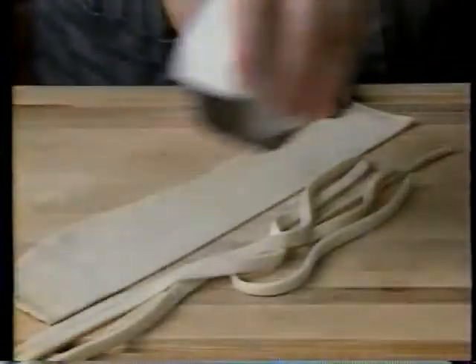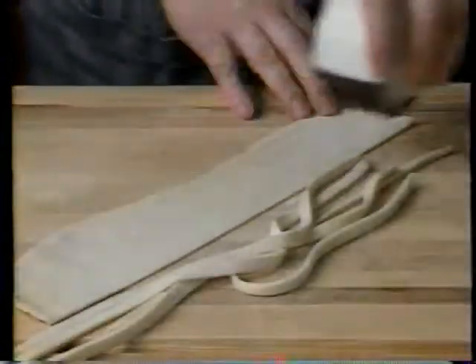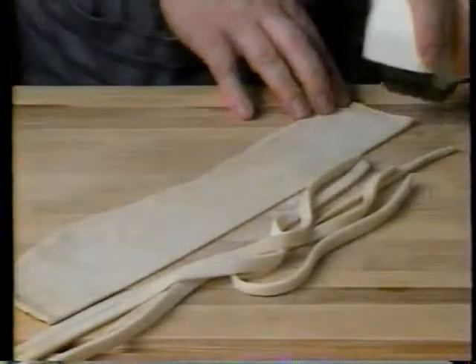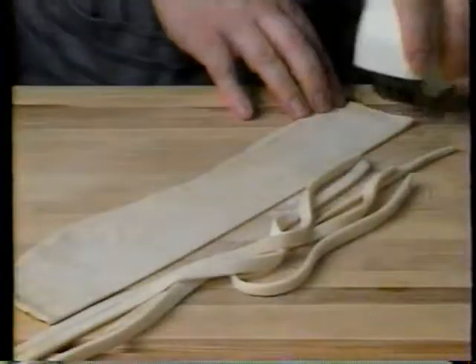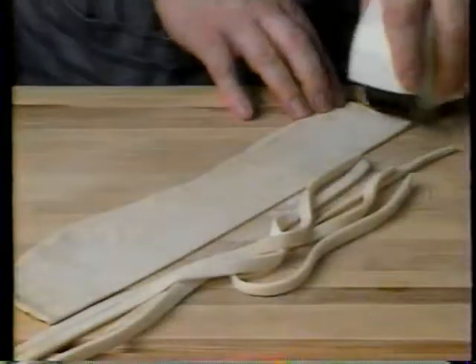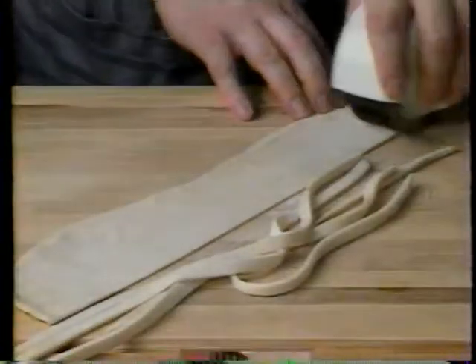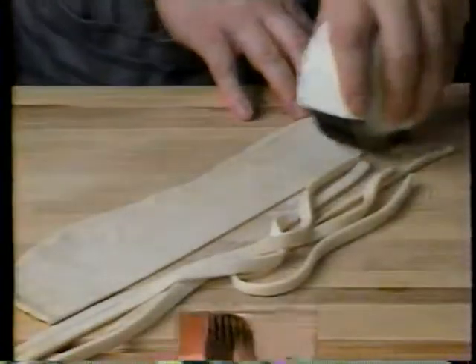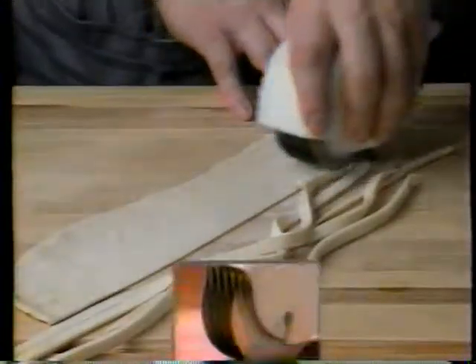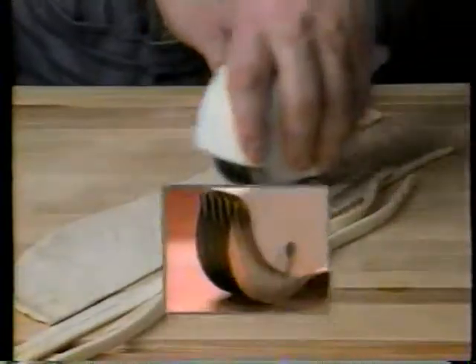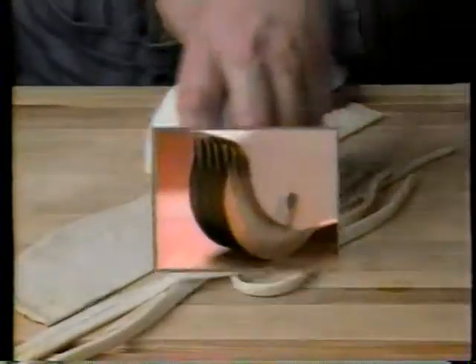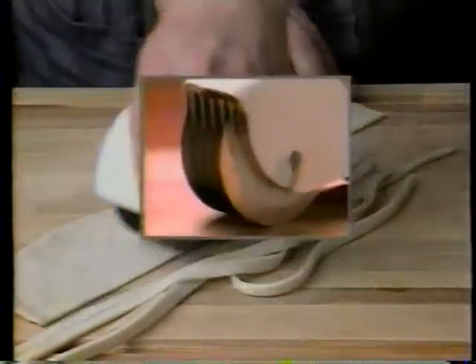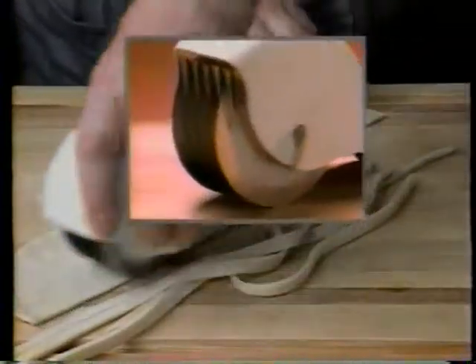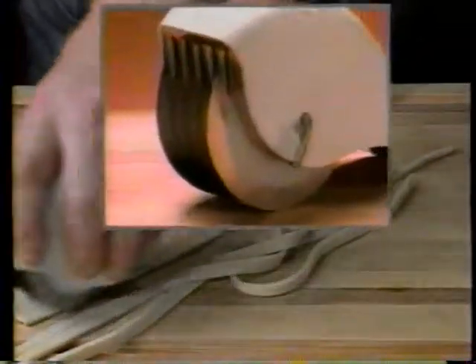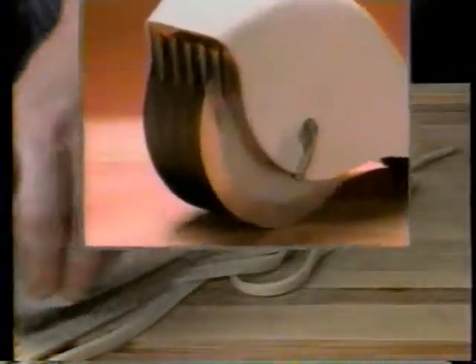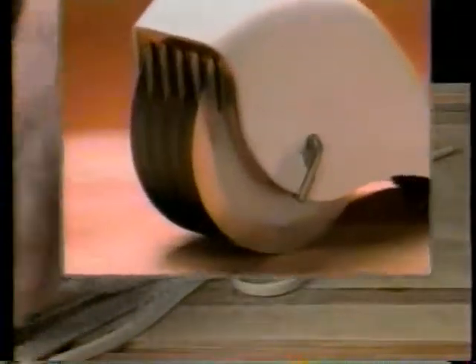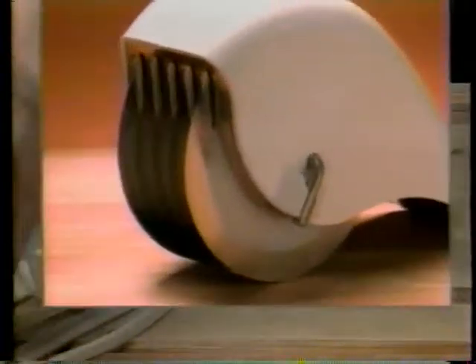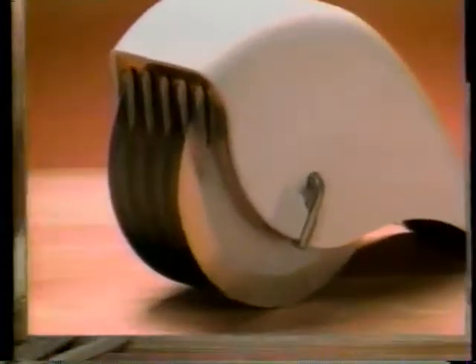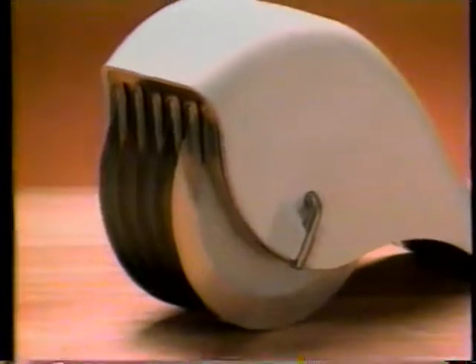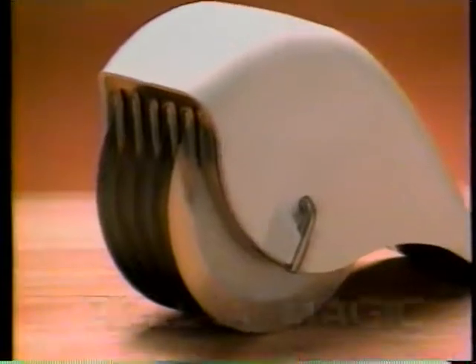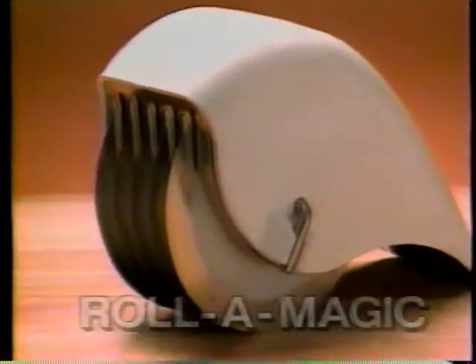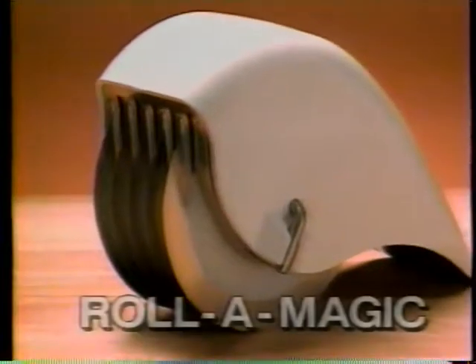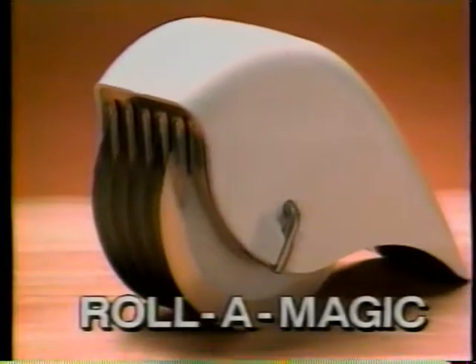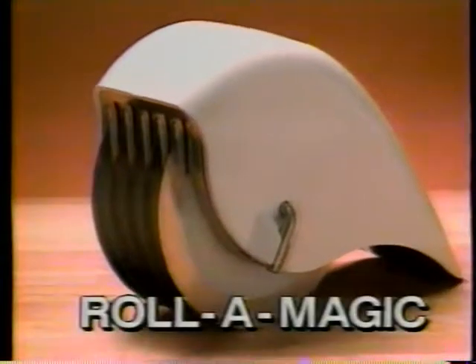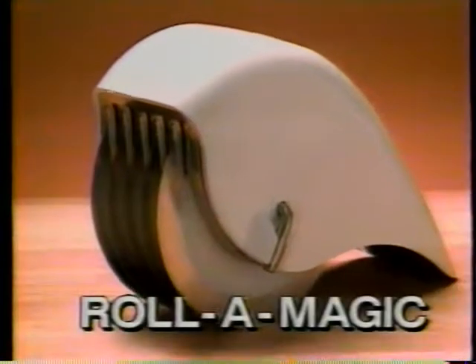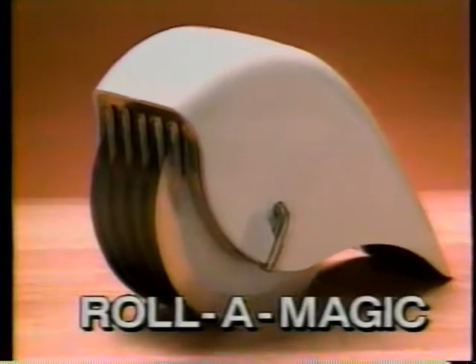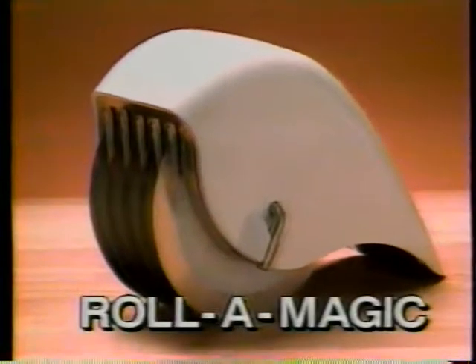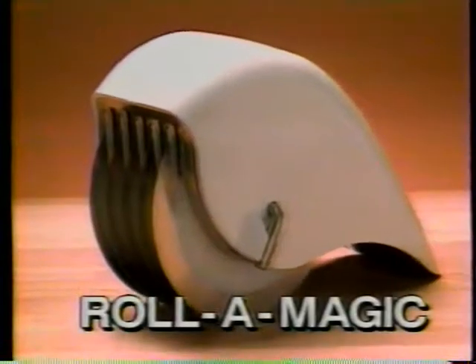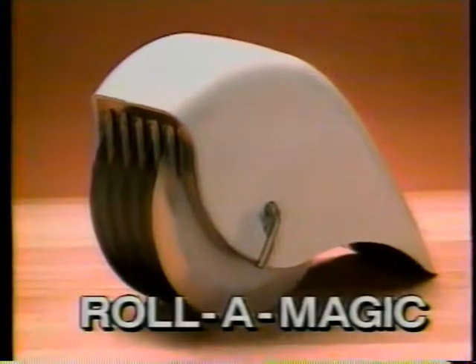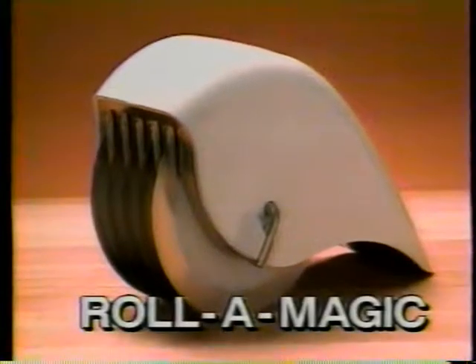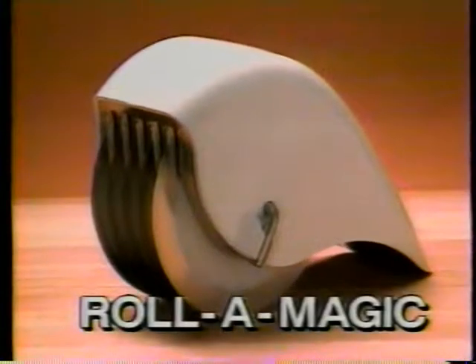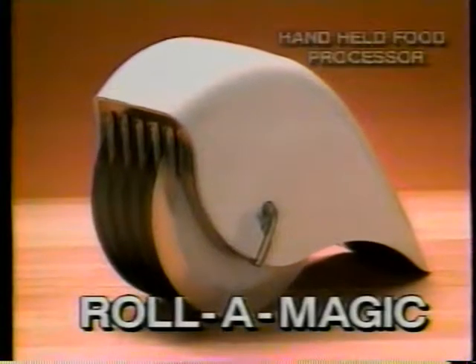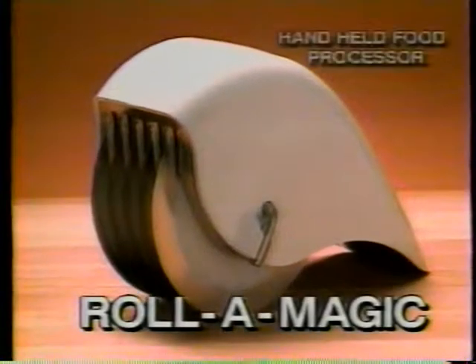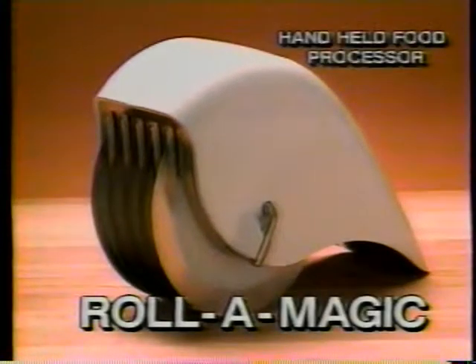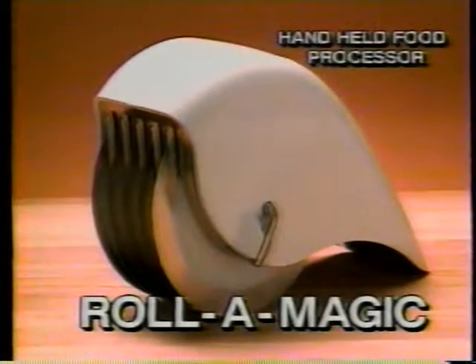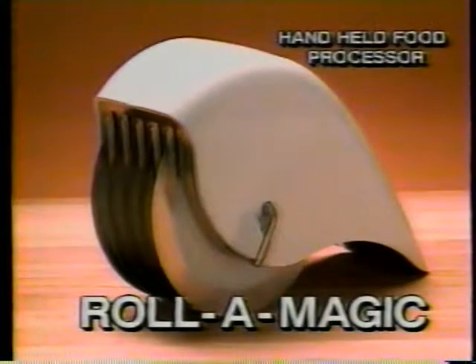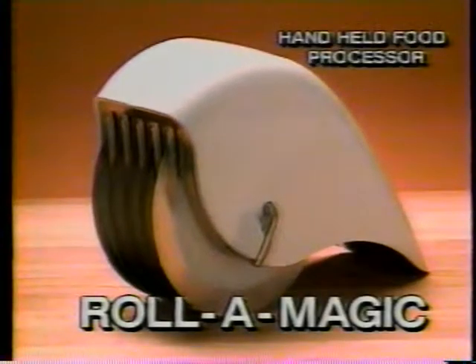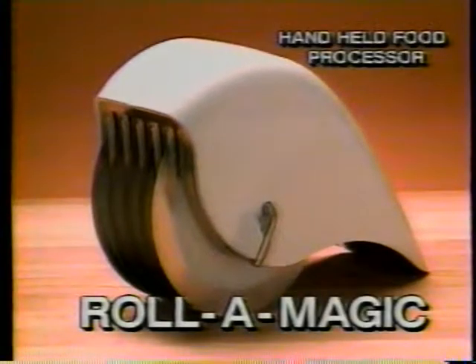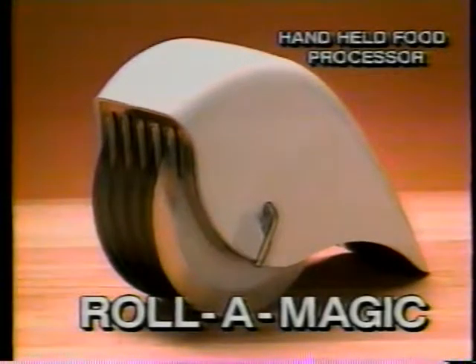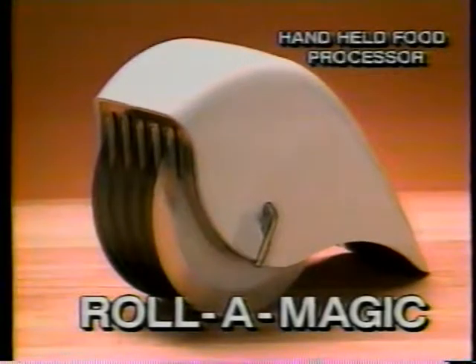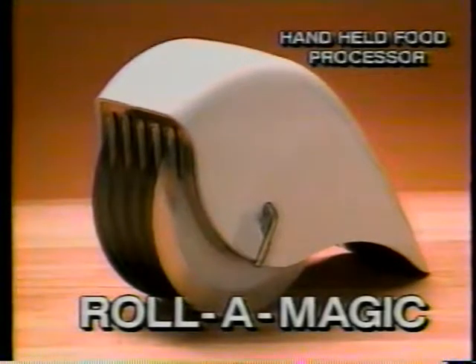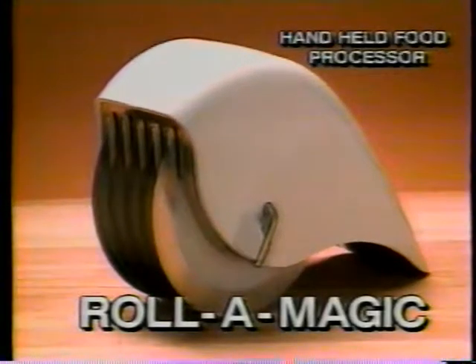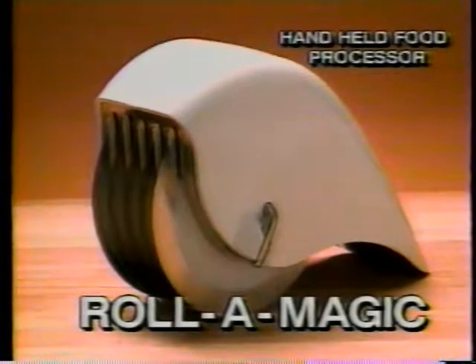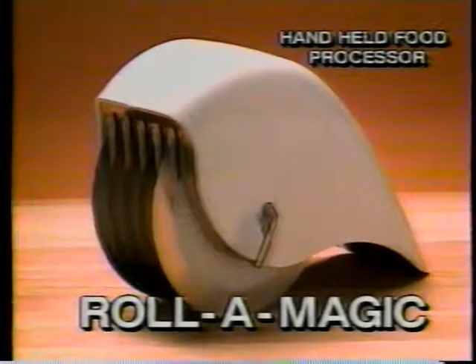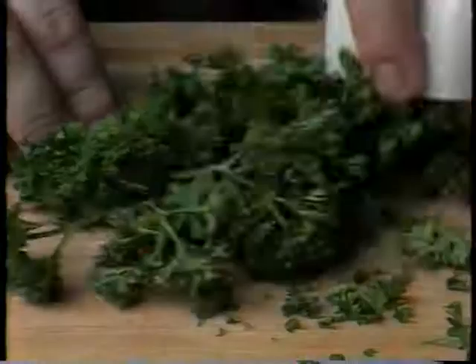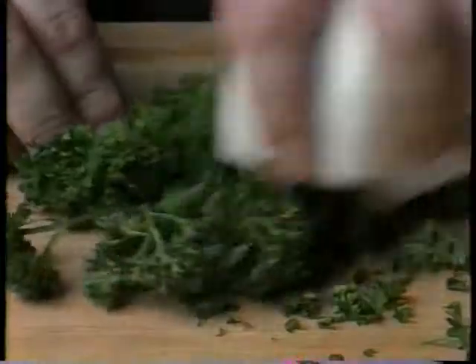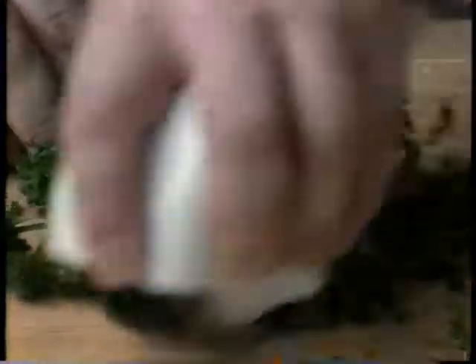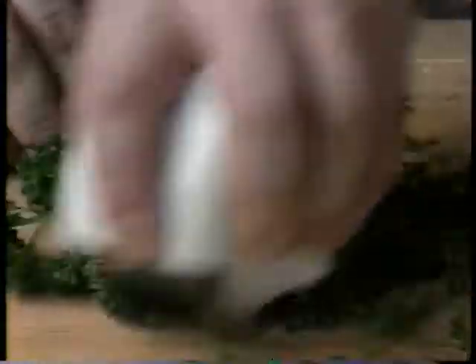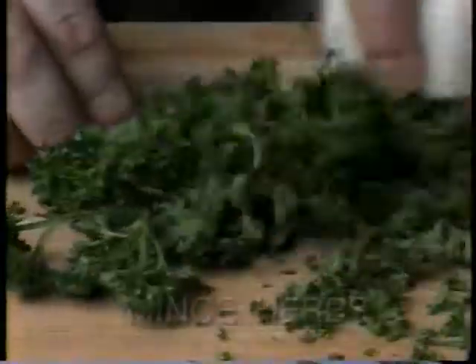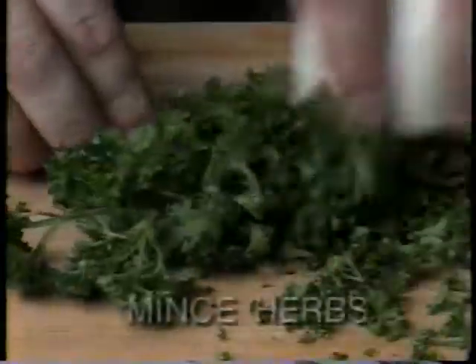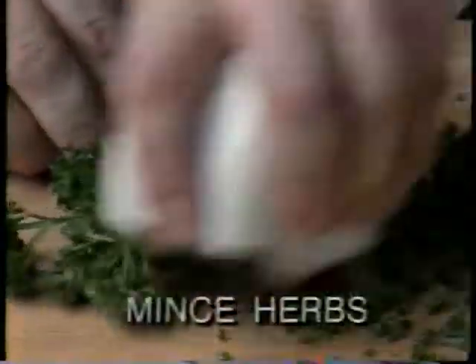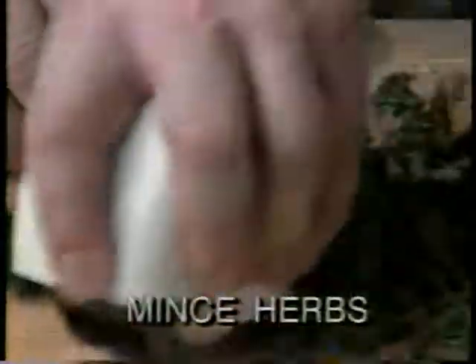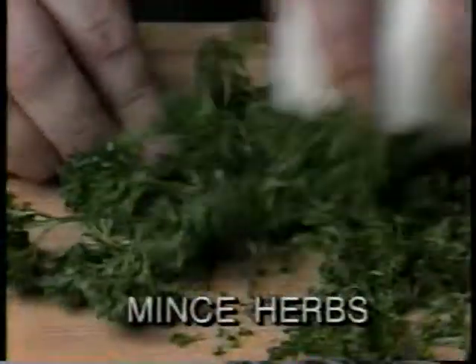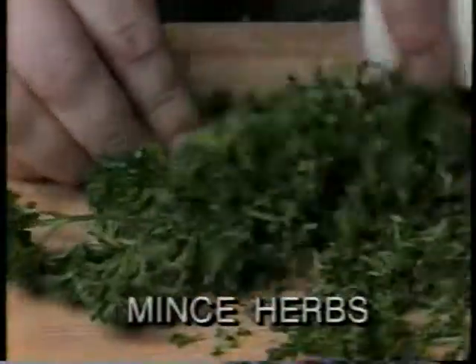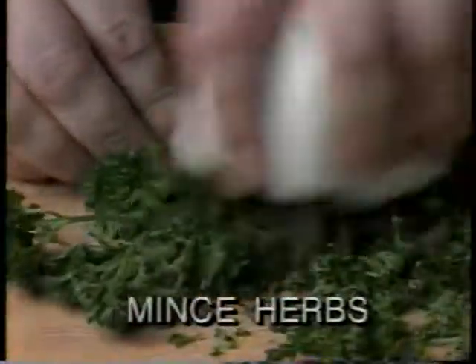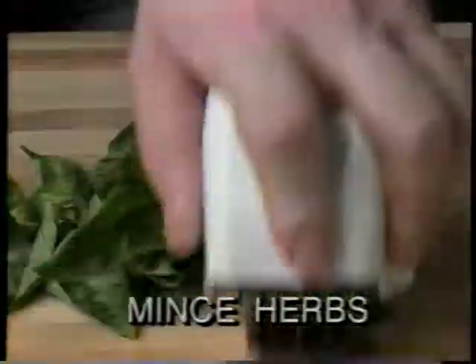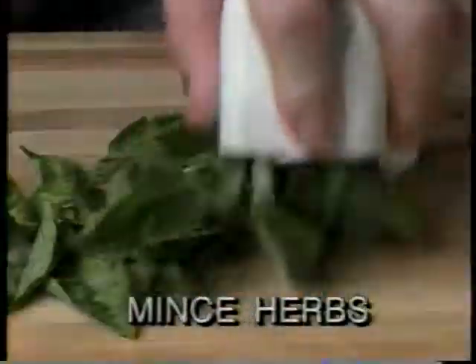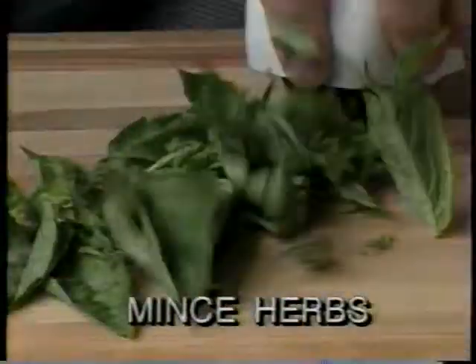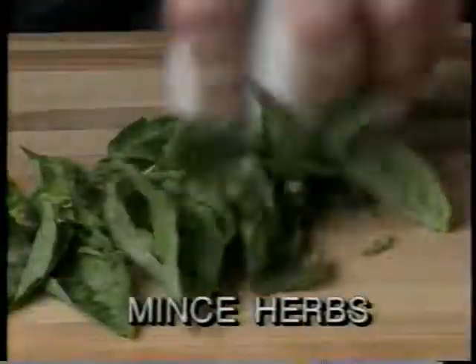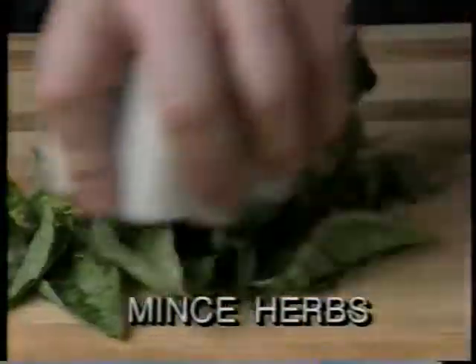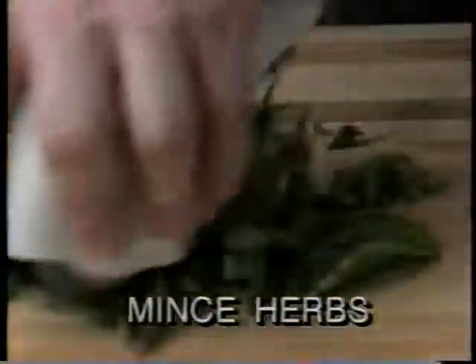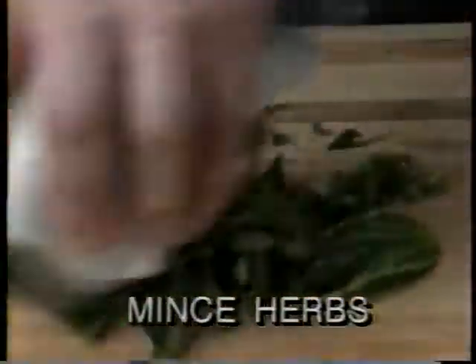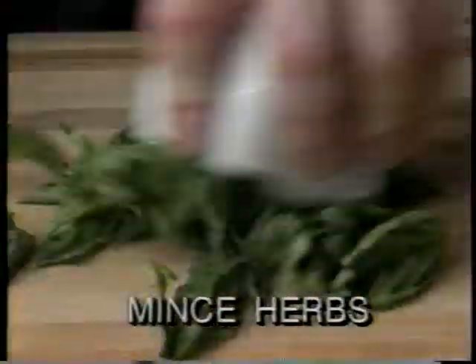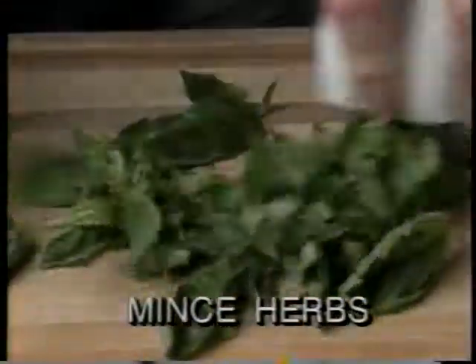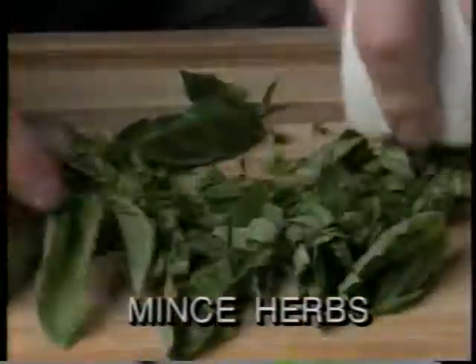Introducing Roll-O-Magic, the handheld food preparer that works like a charm as it minces fresh parsley, basil, and dill.